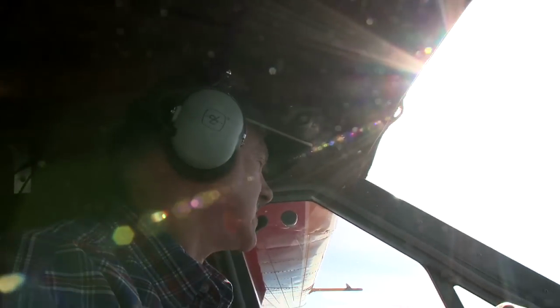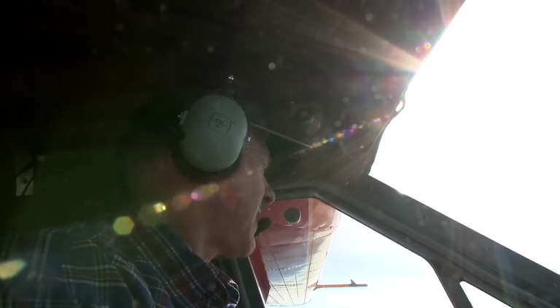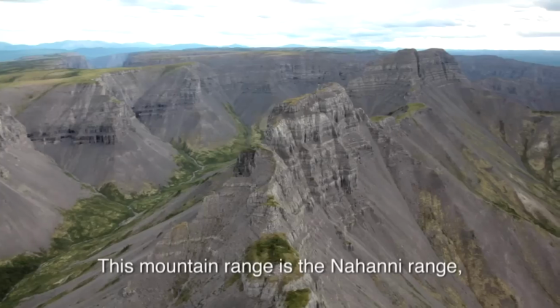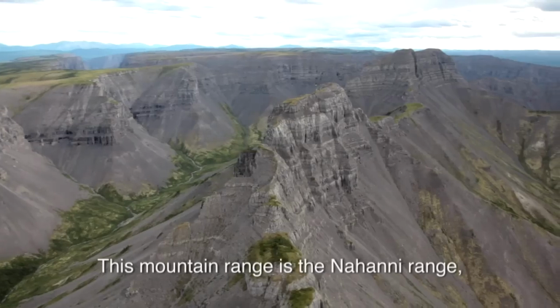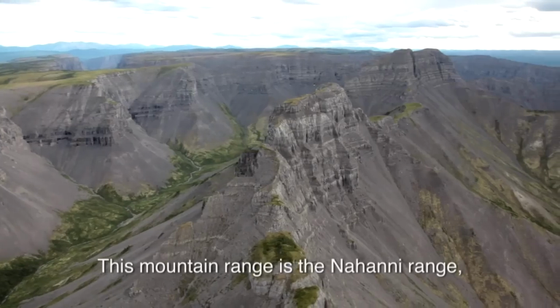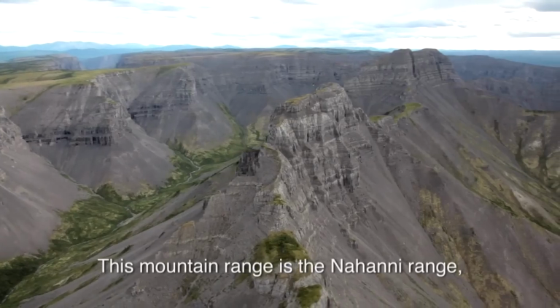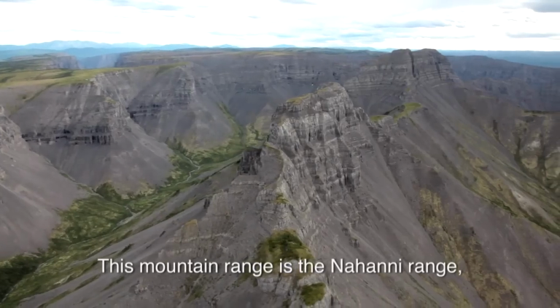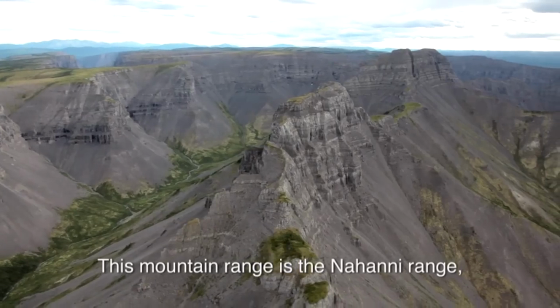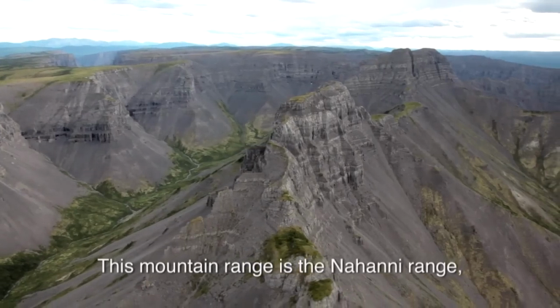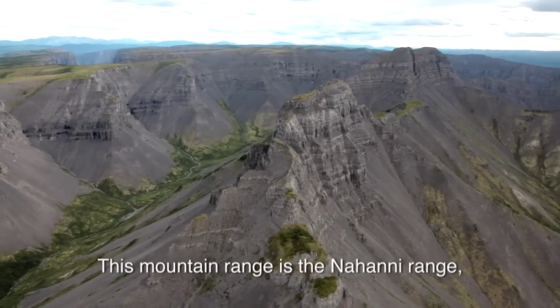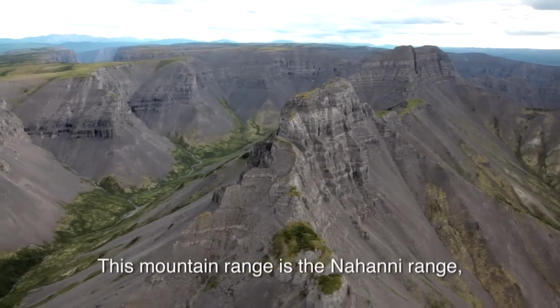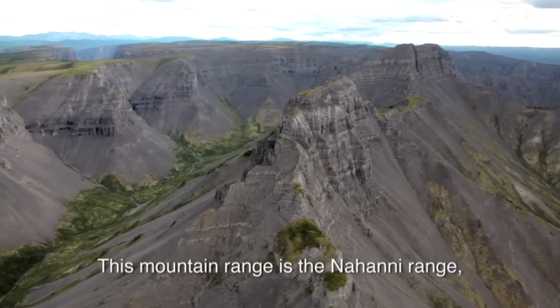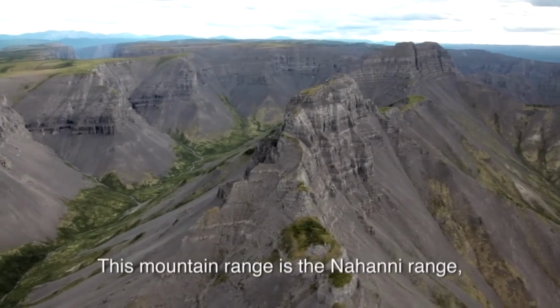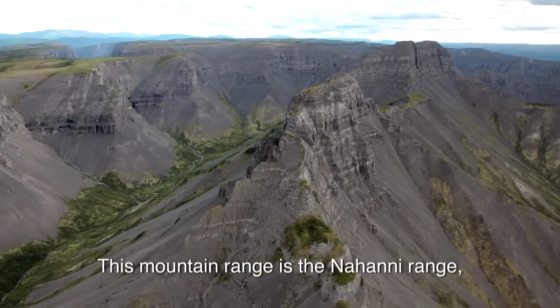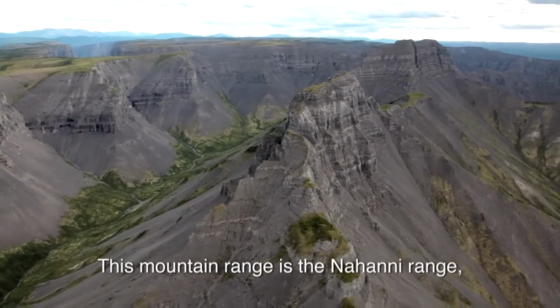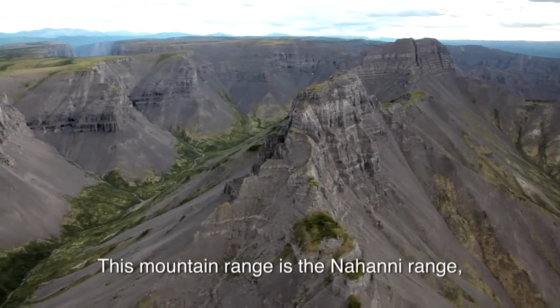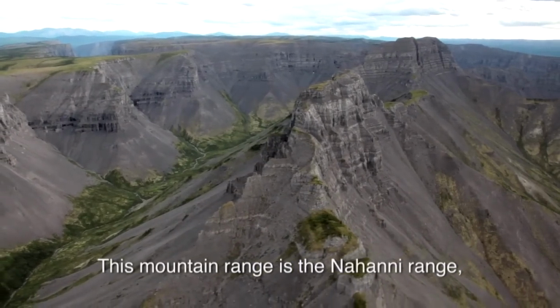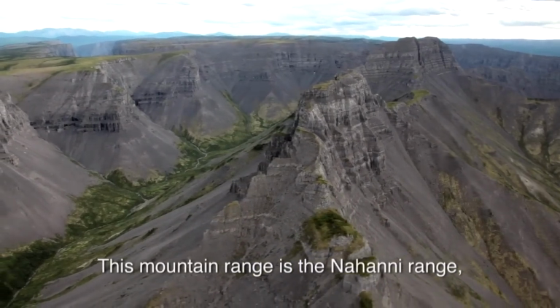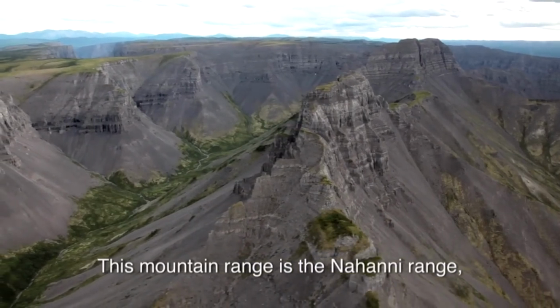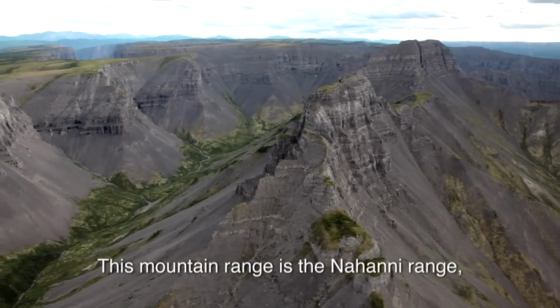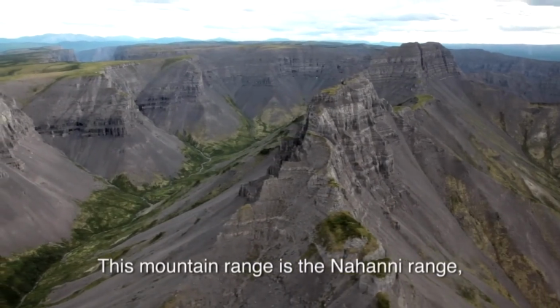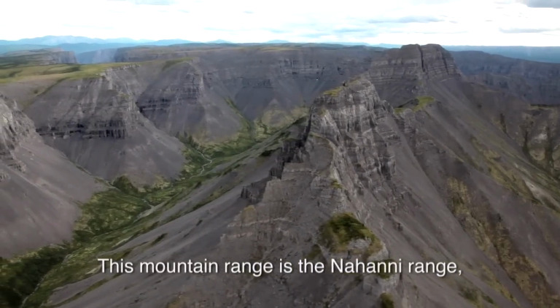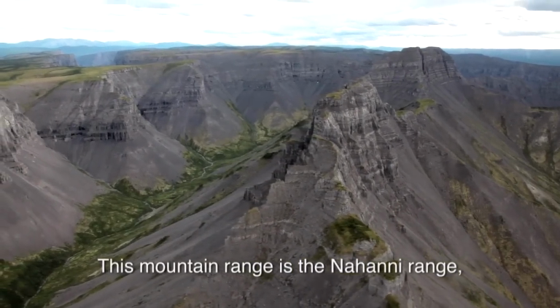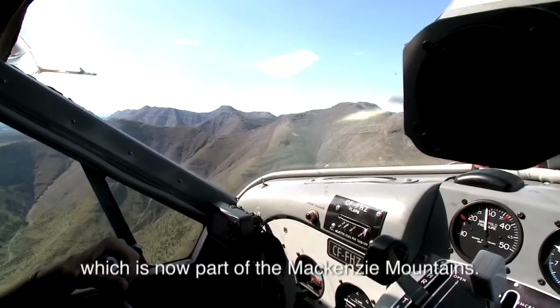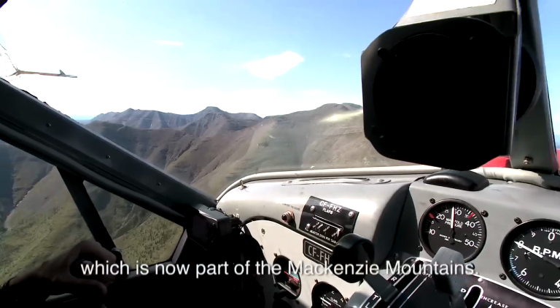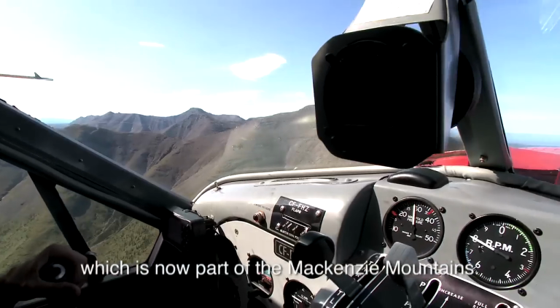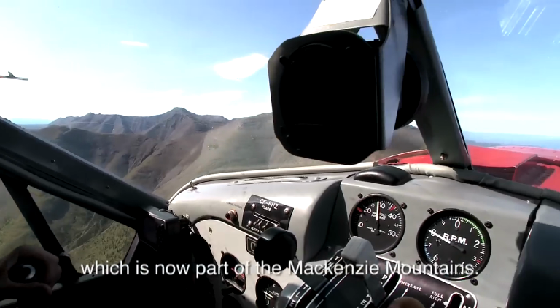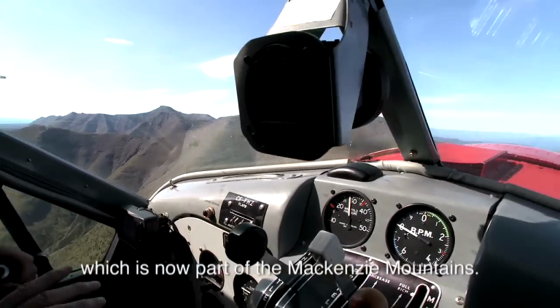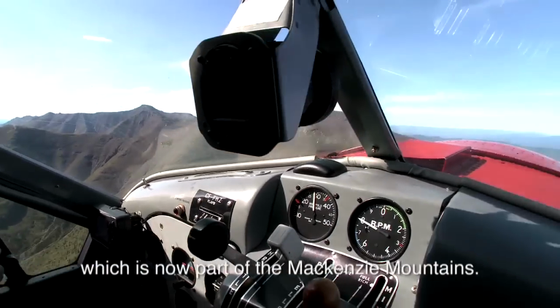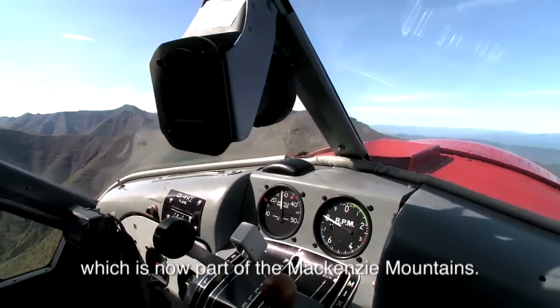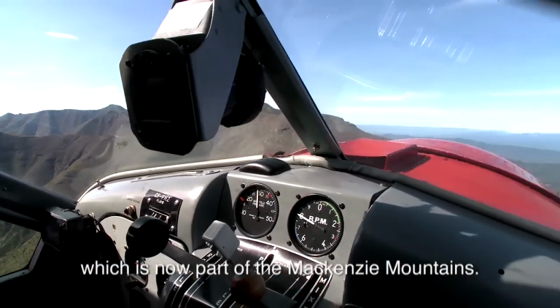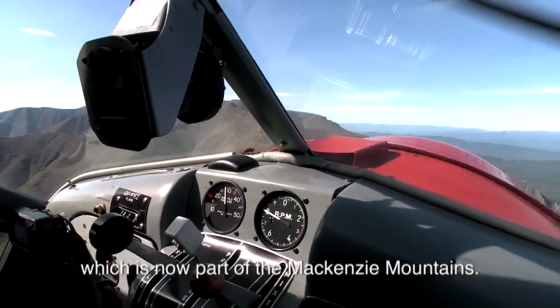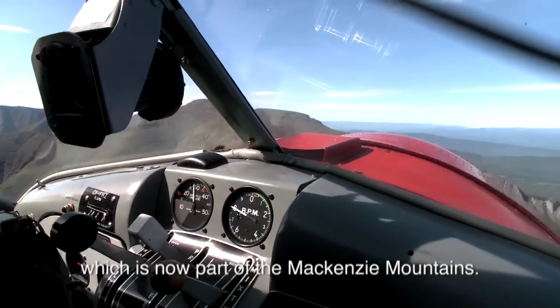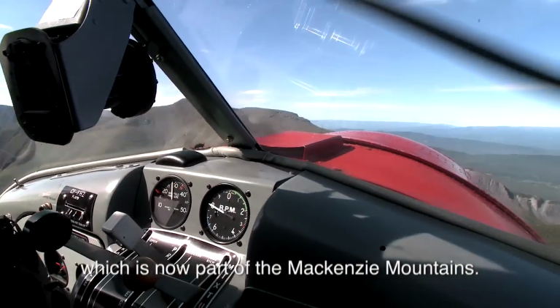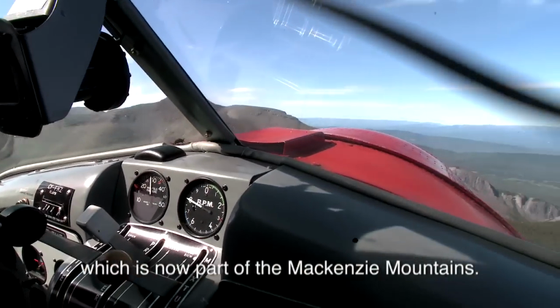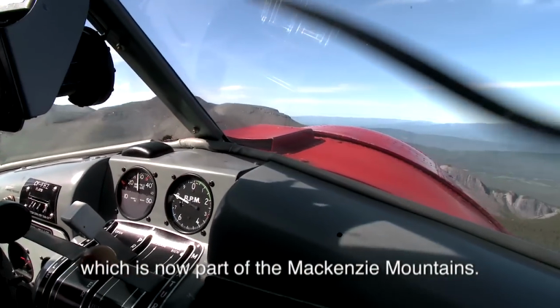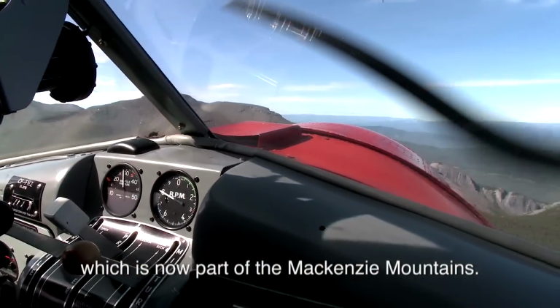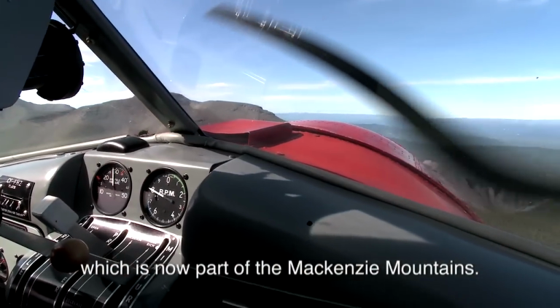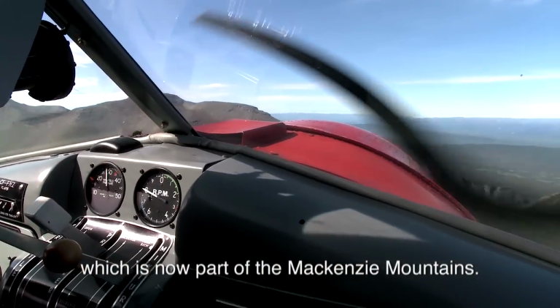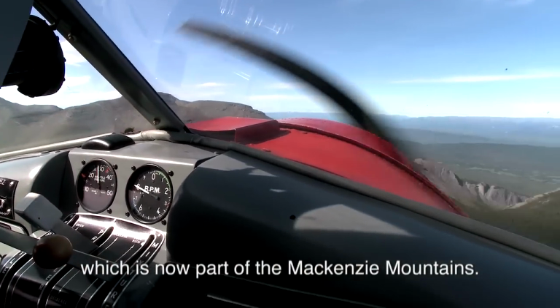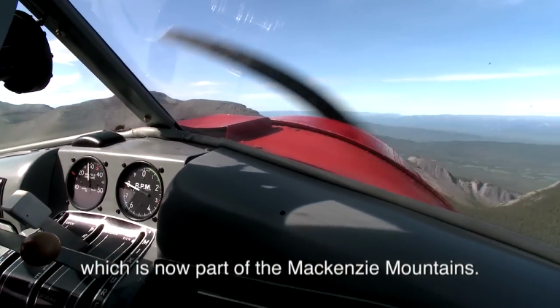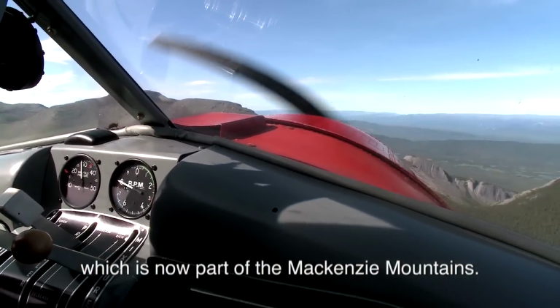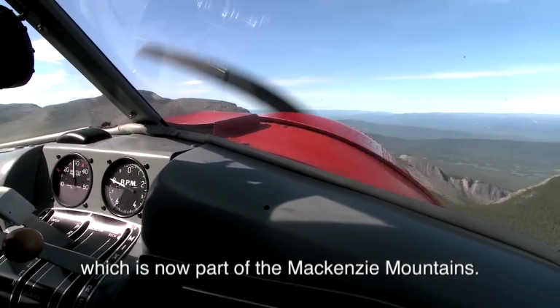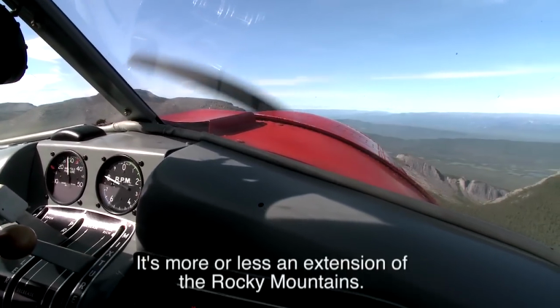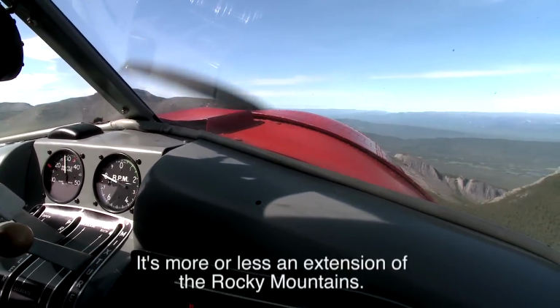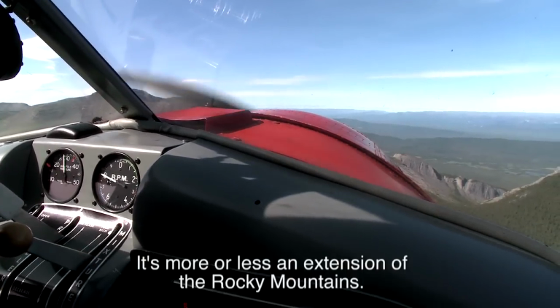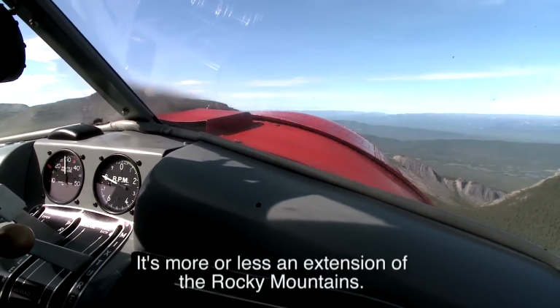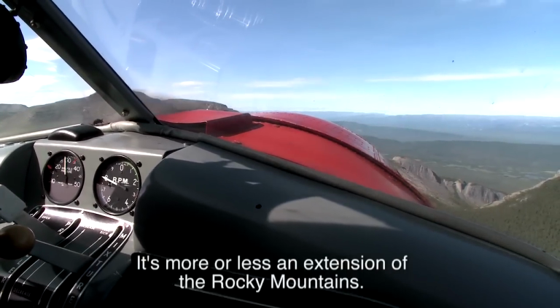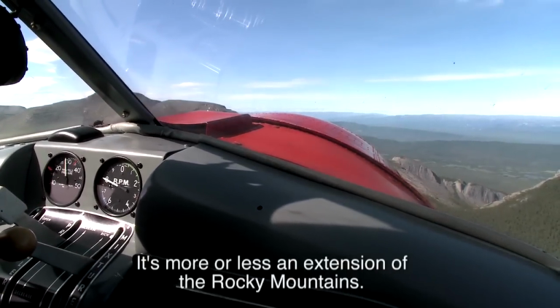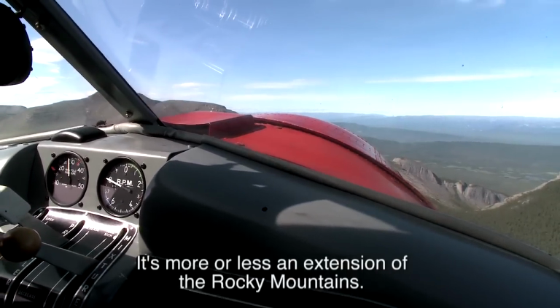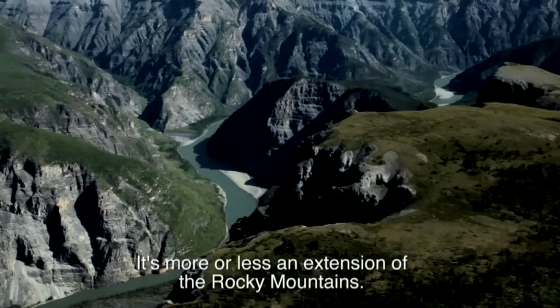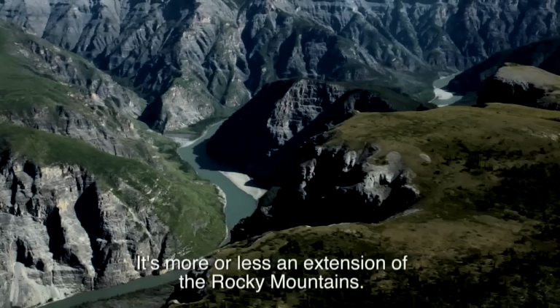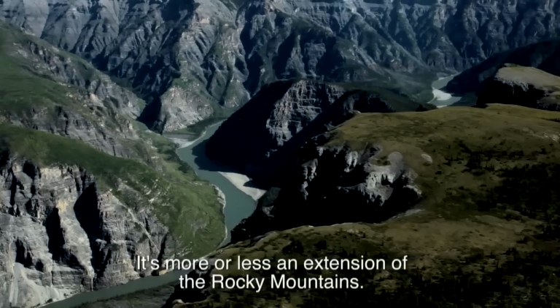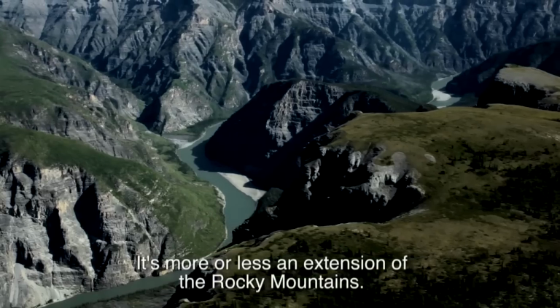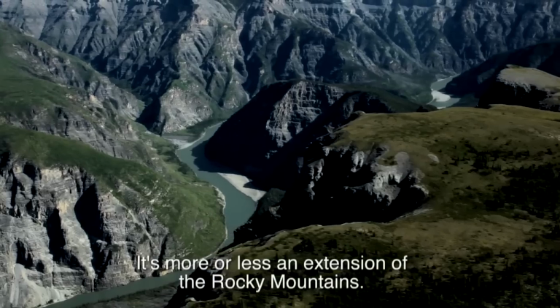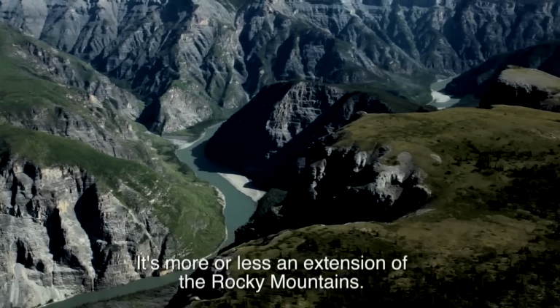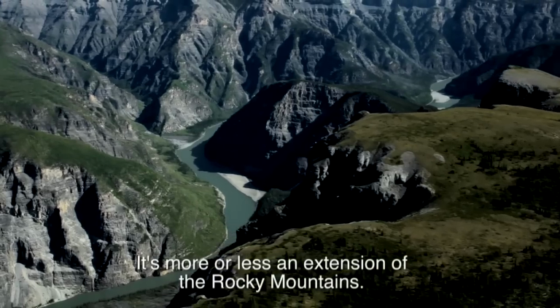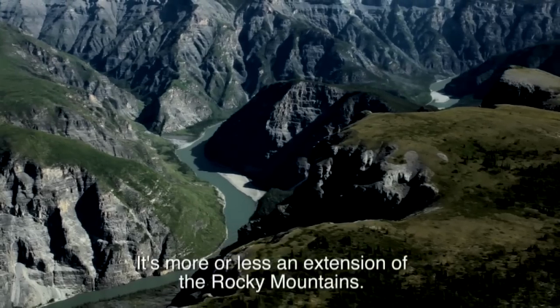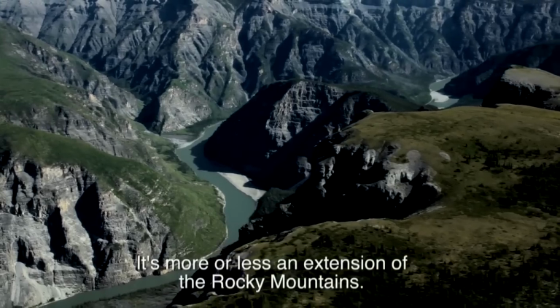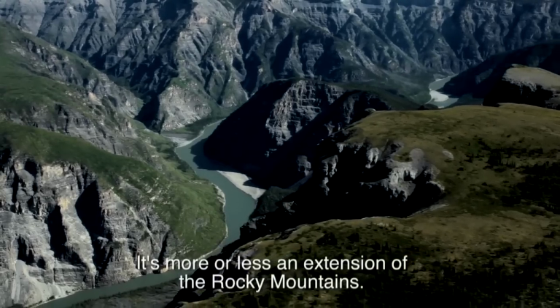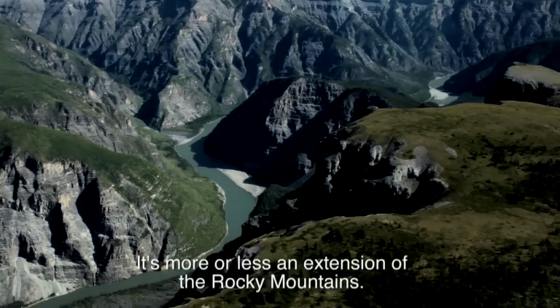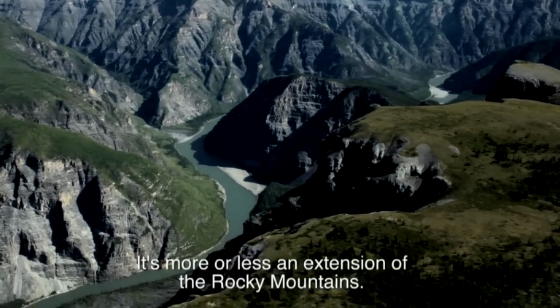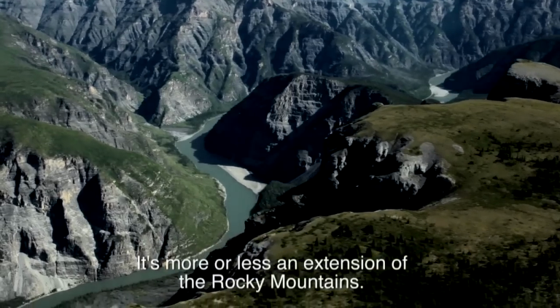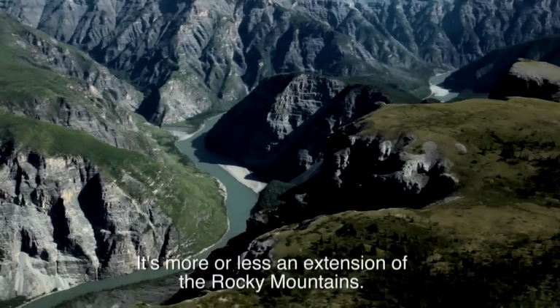This mountain range is the Nahanni Range, which is all part of the Mackenzie Mountains, and it's more or less an extension of the Rocky Mountains.